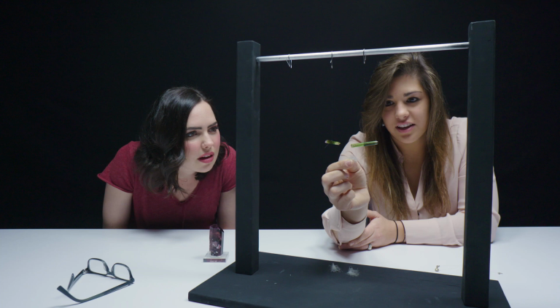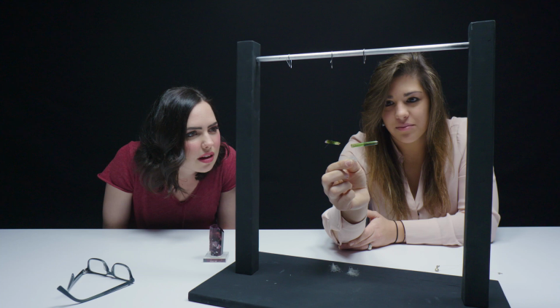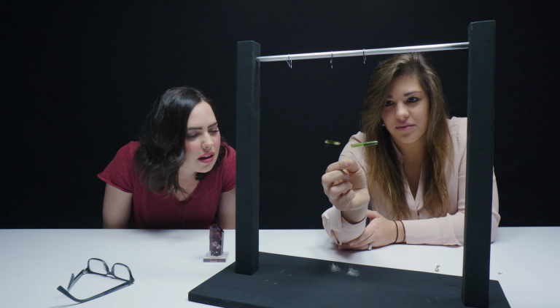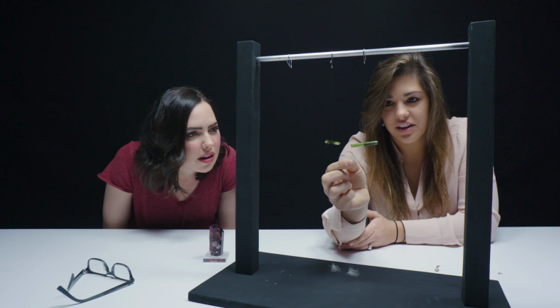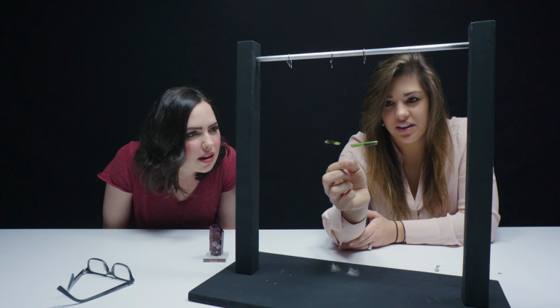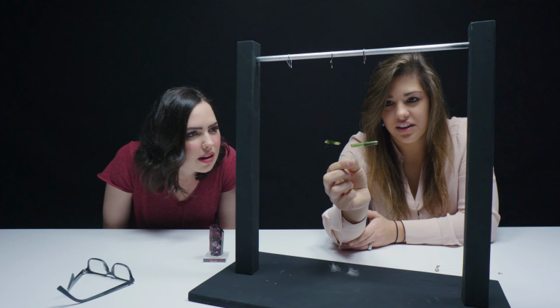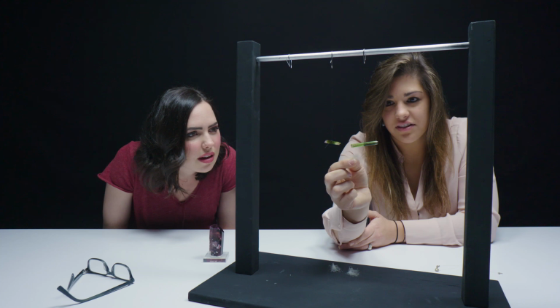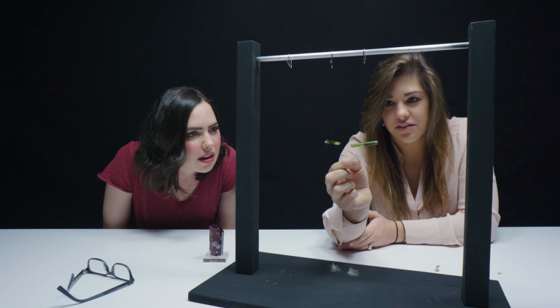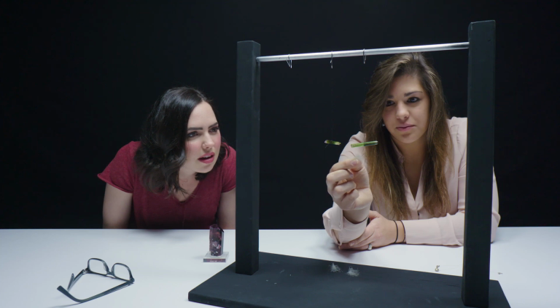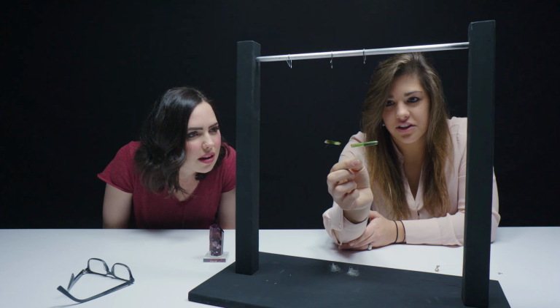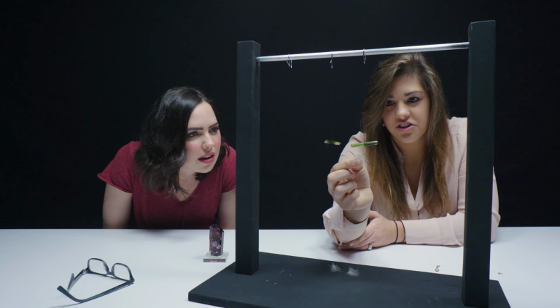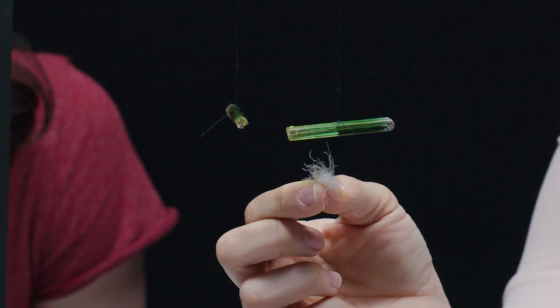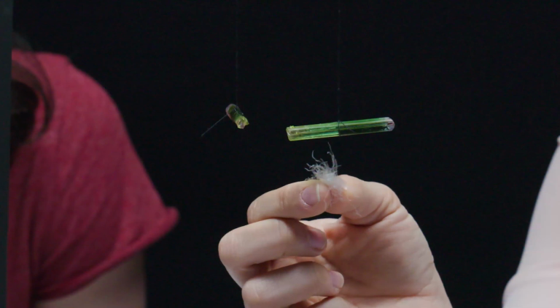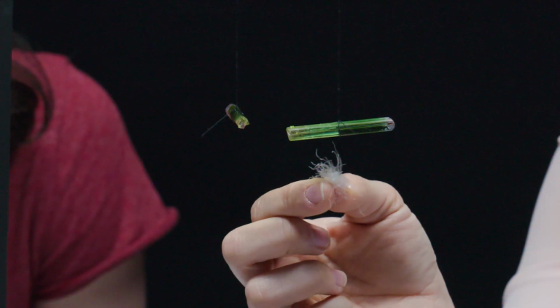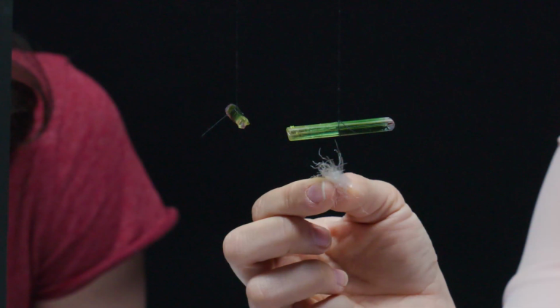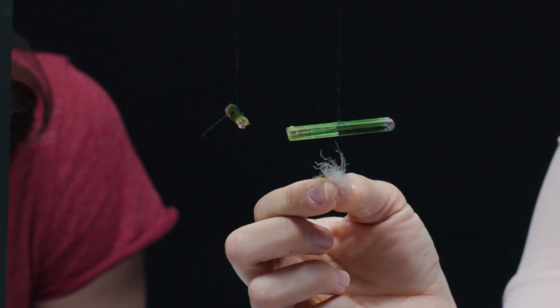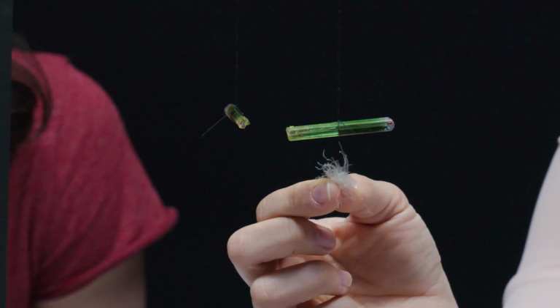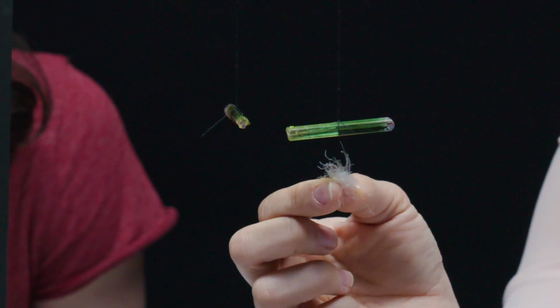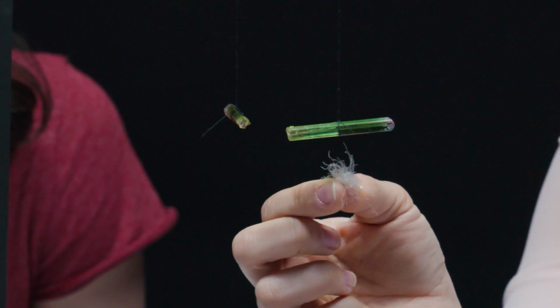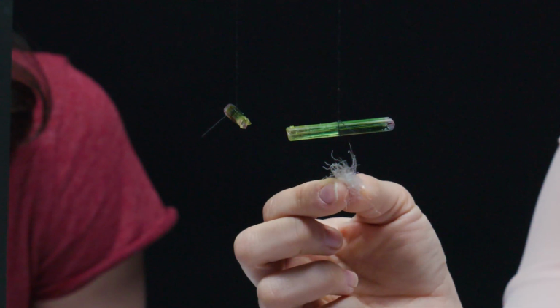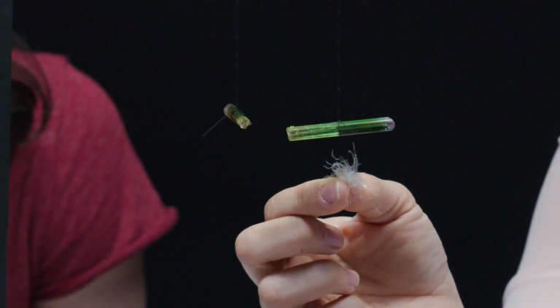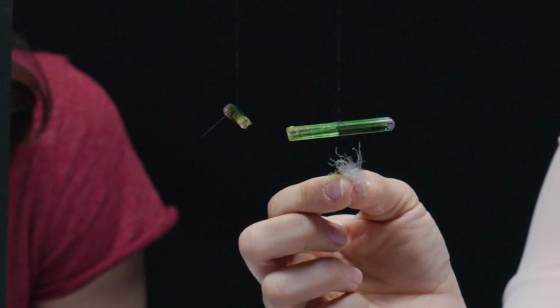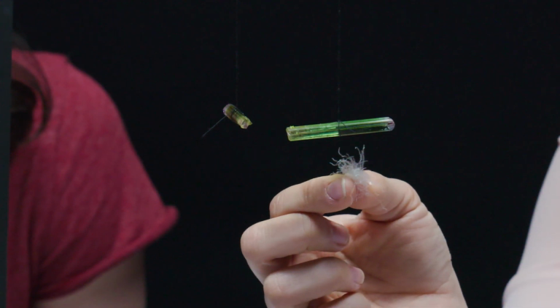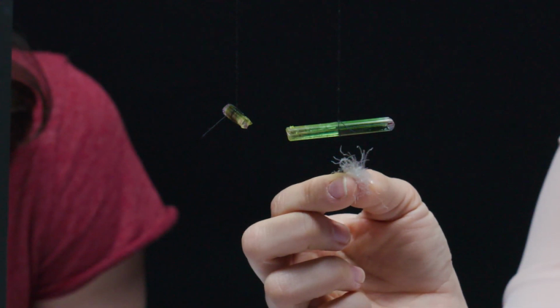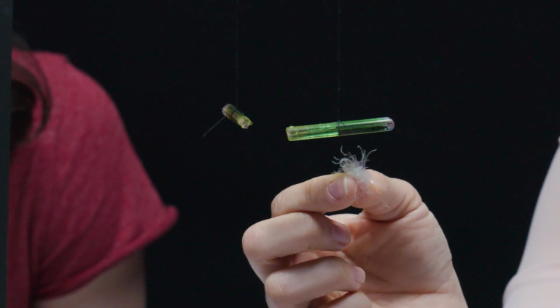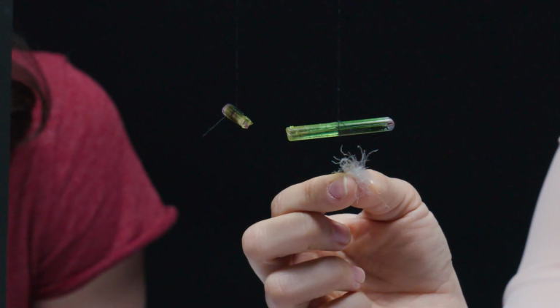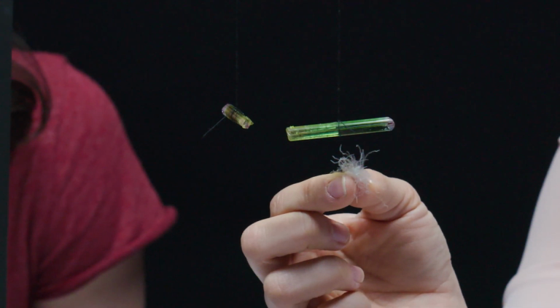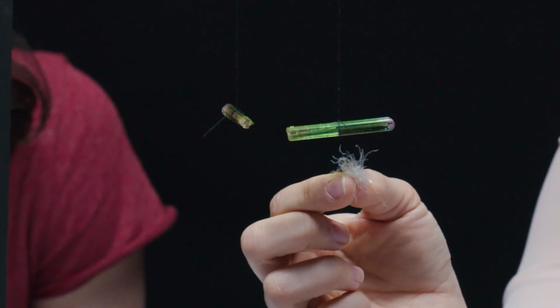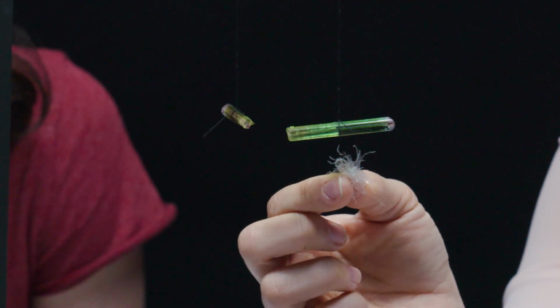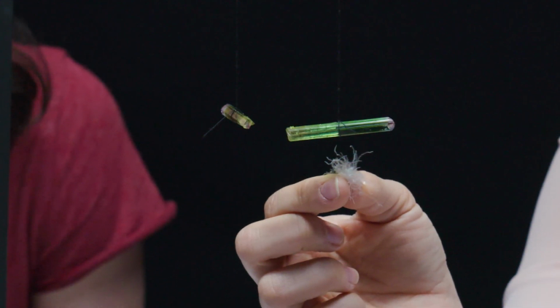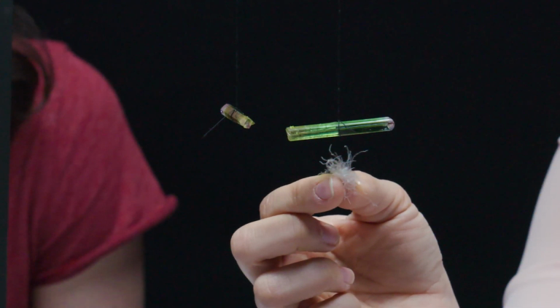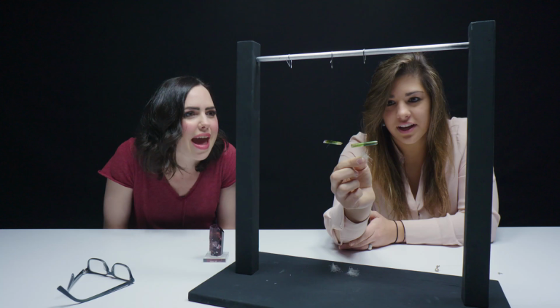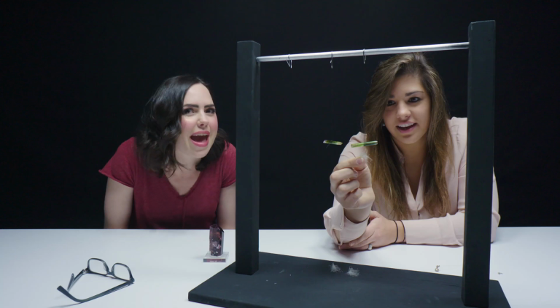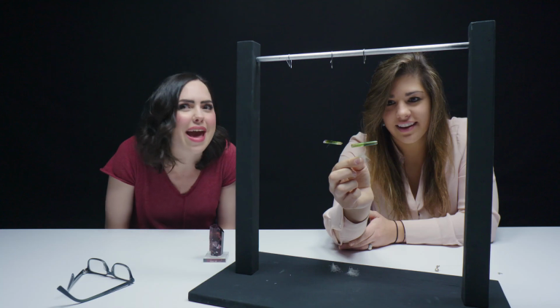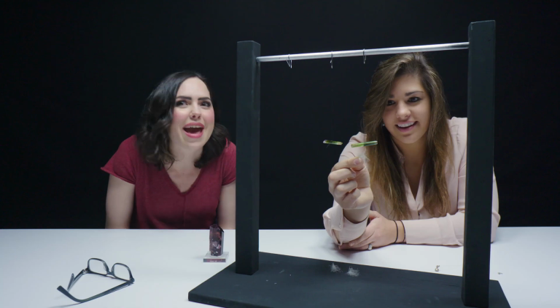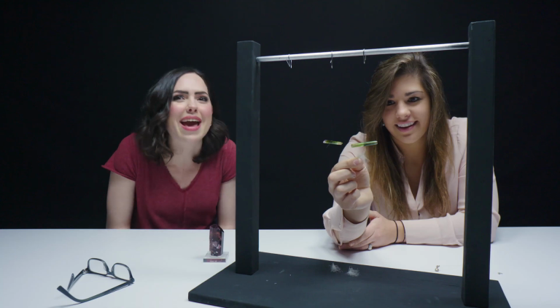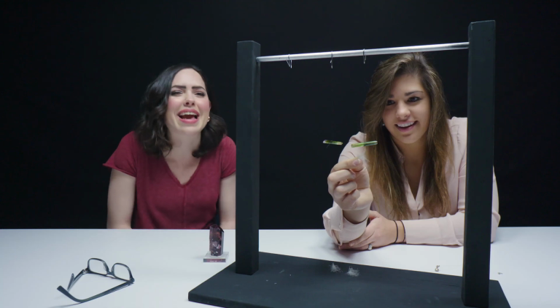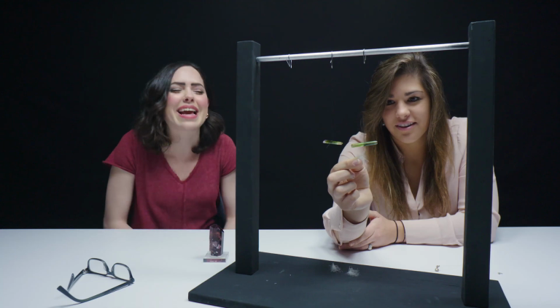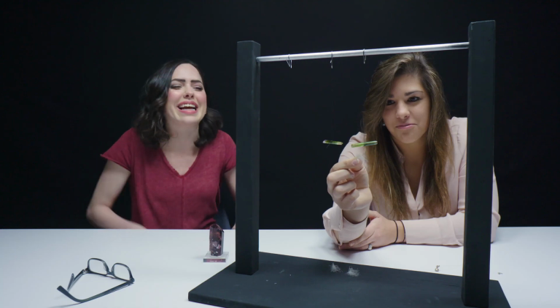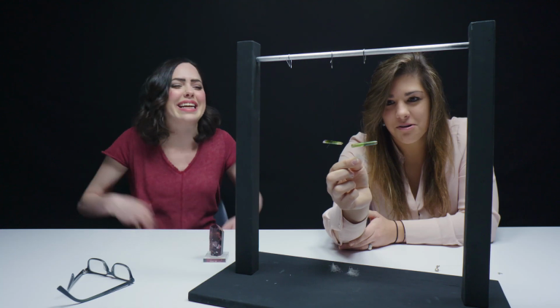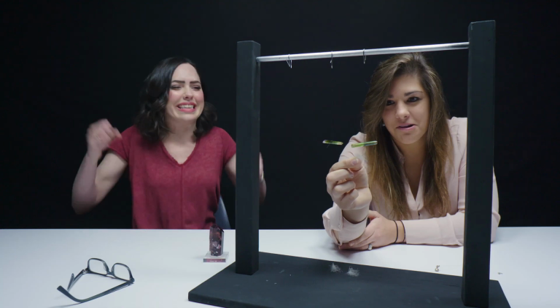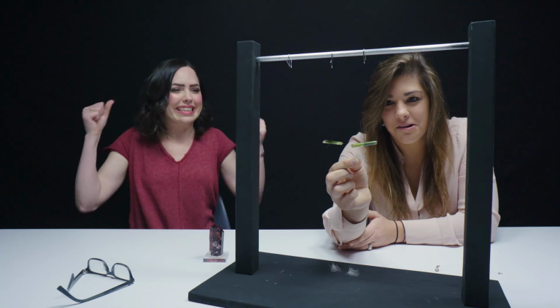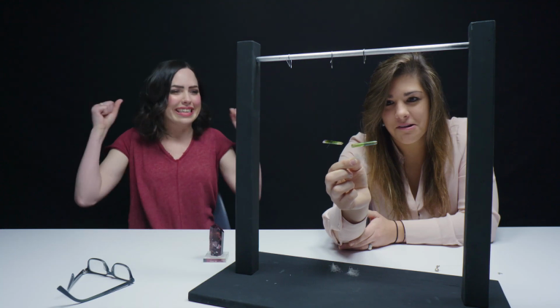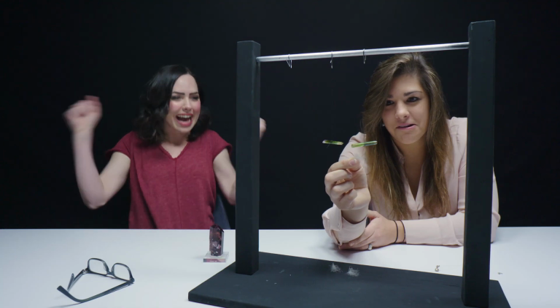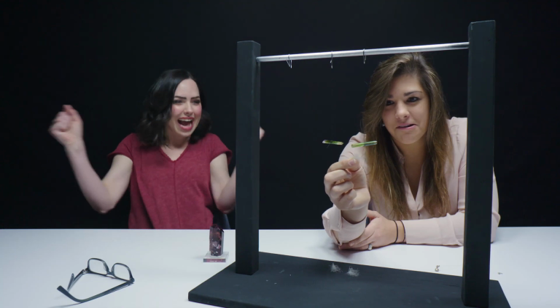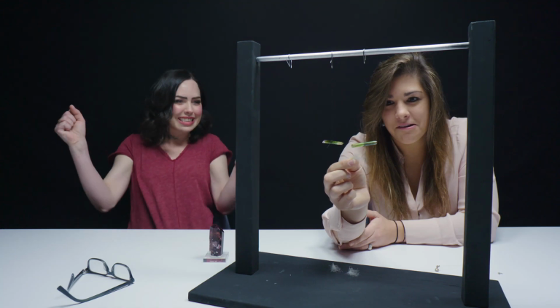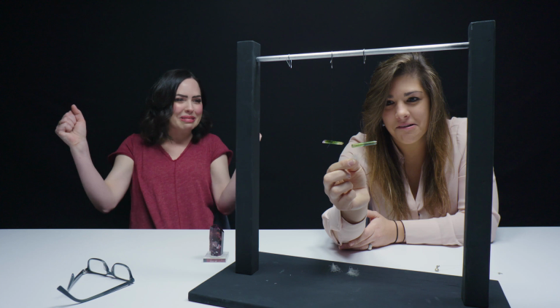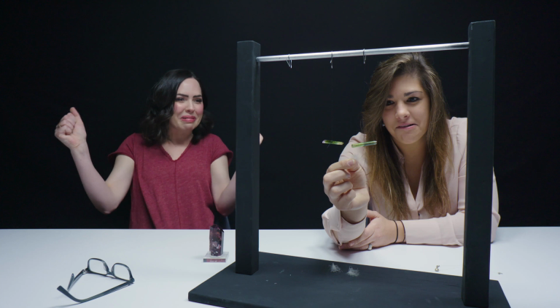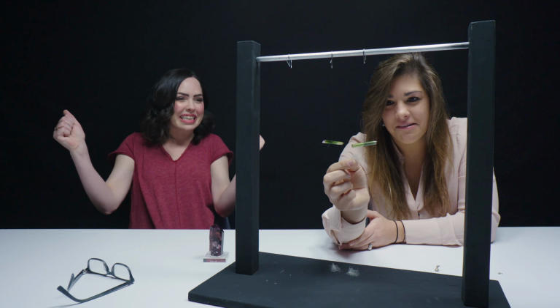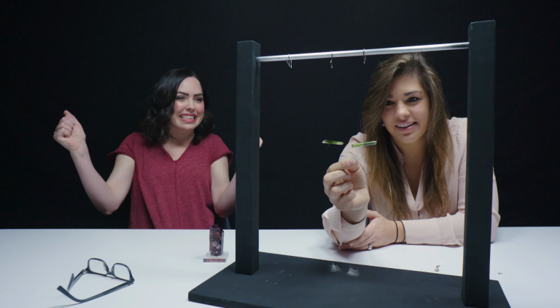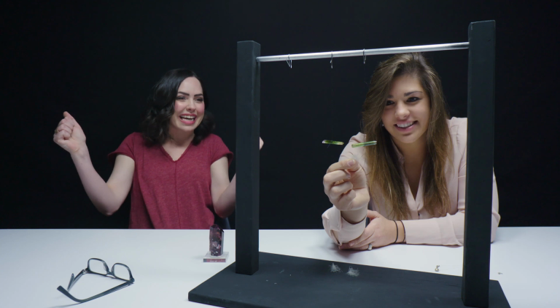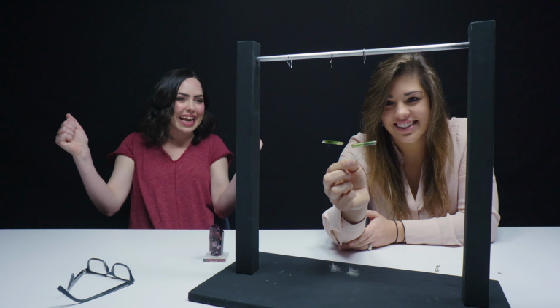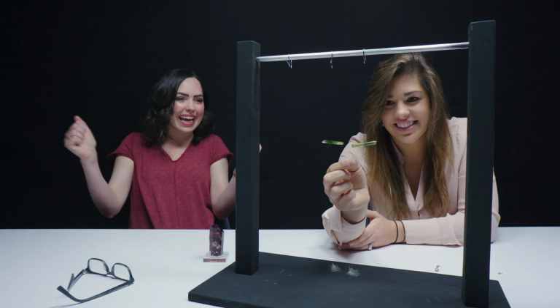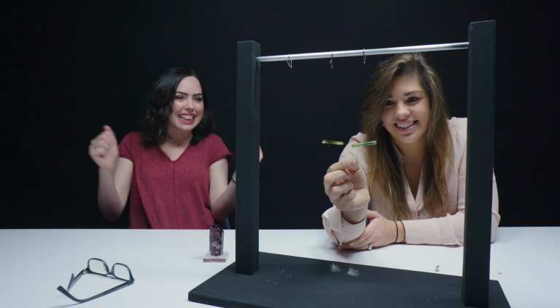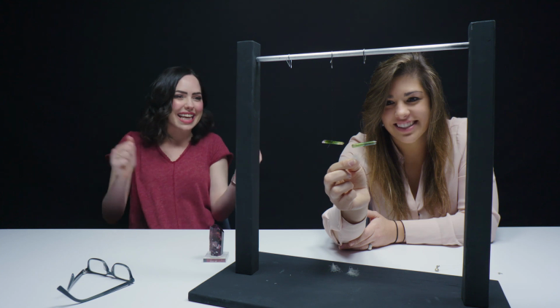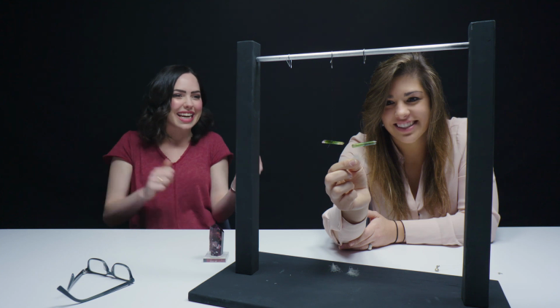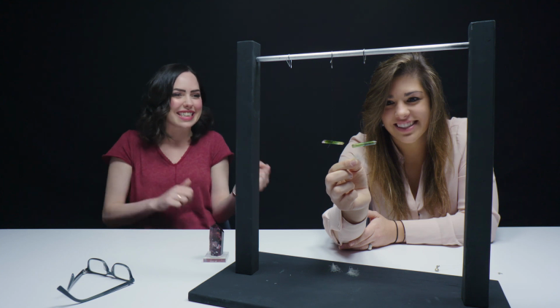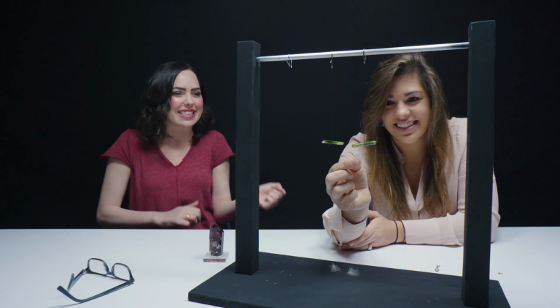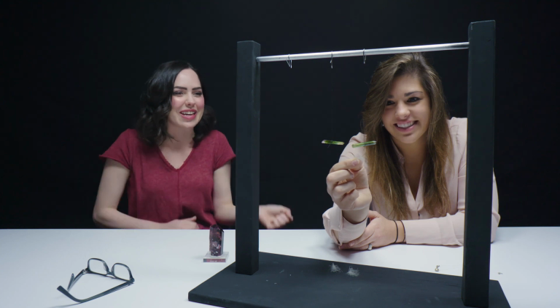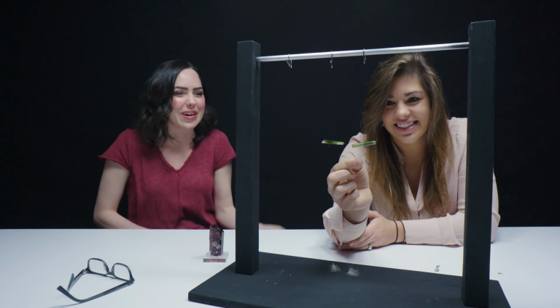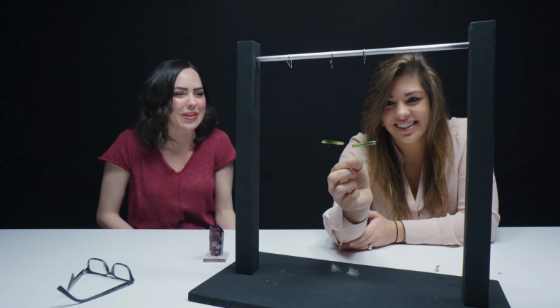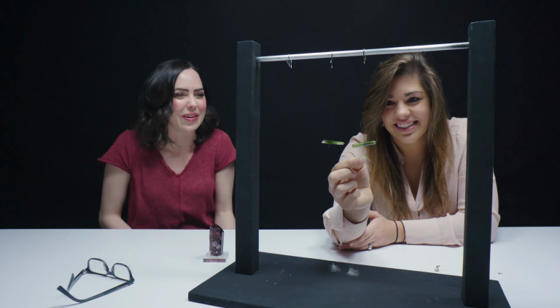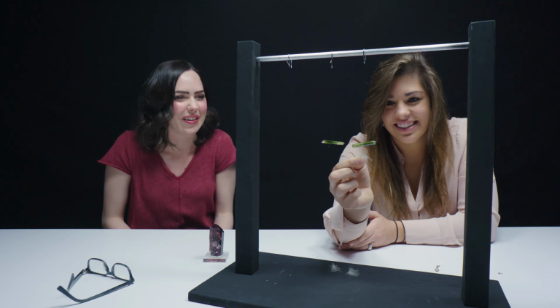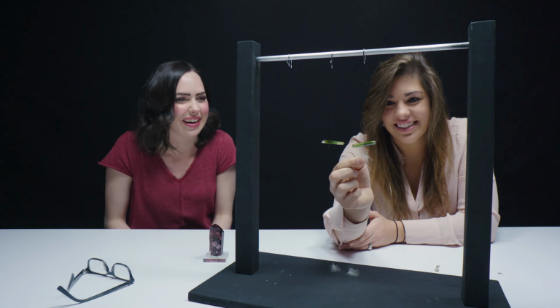There you go, it's reaching. And it bends away. Yes, we did it! That is so cool!